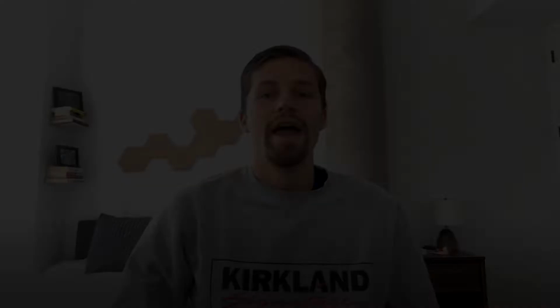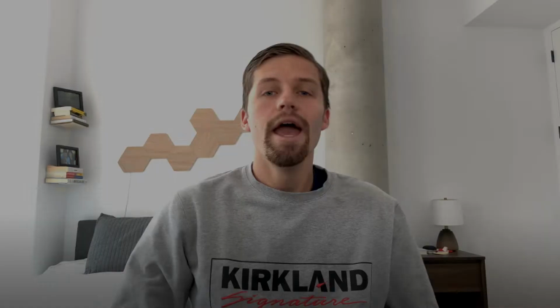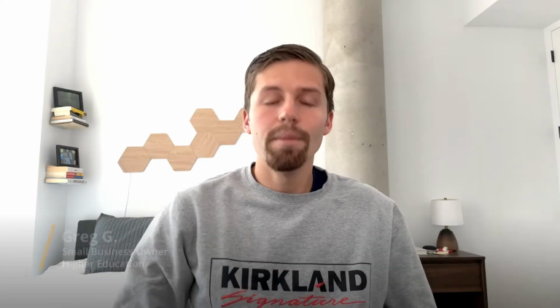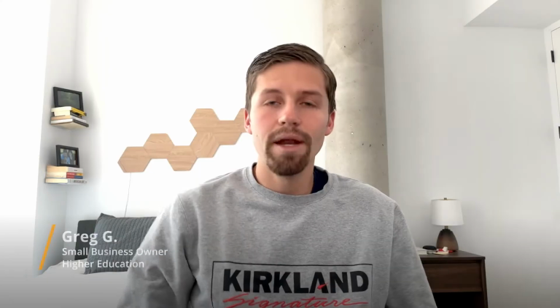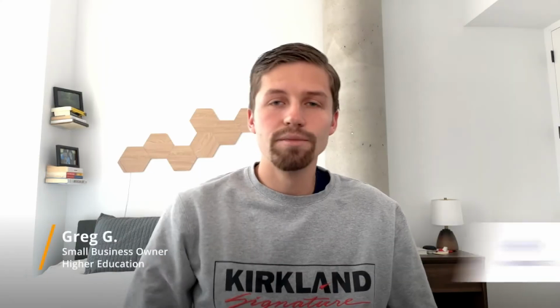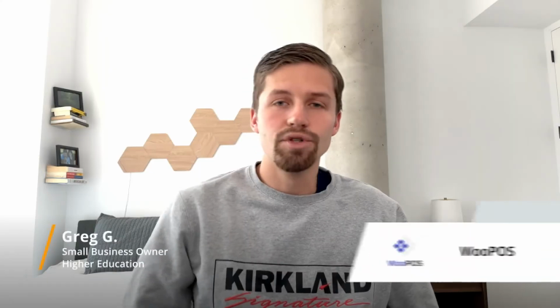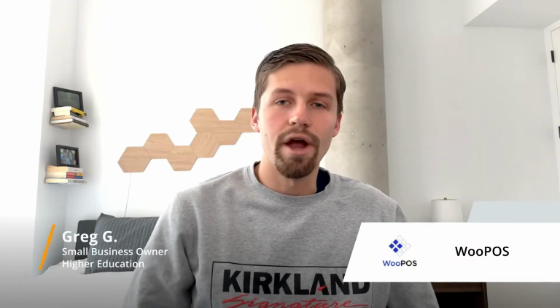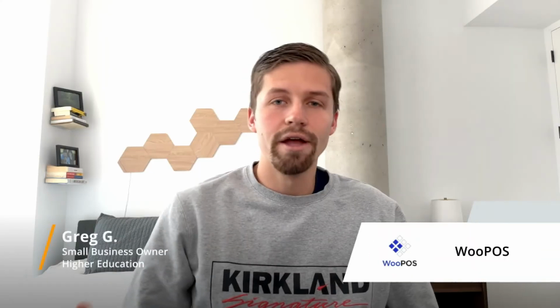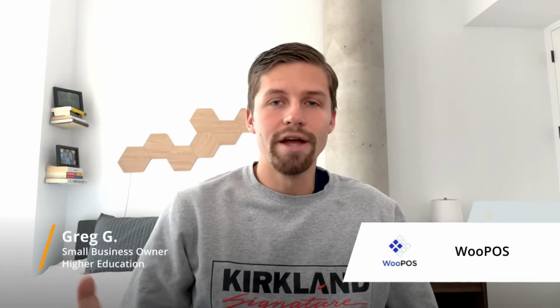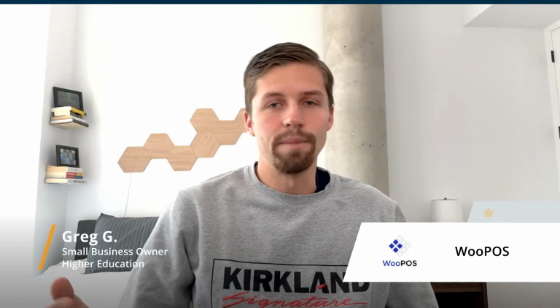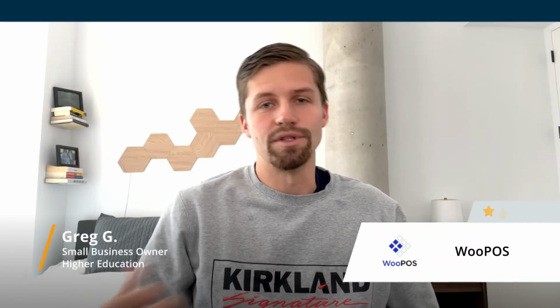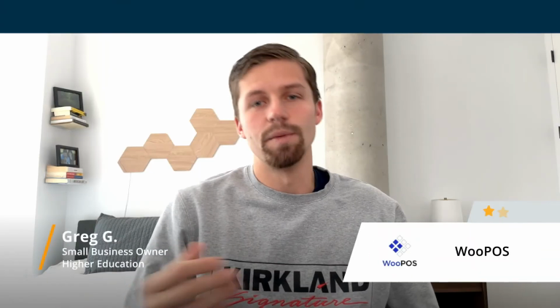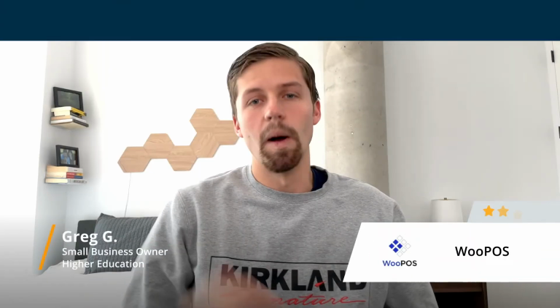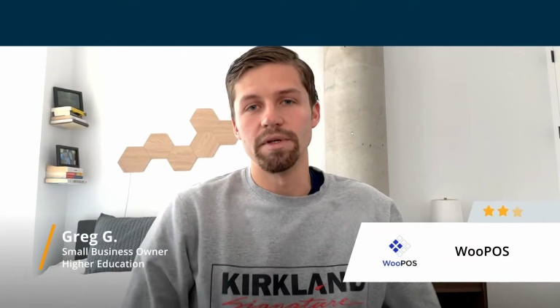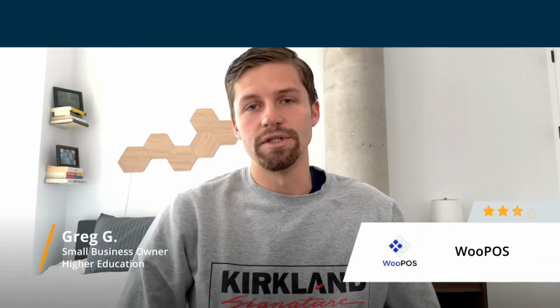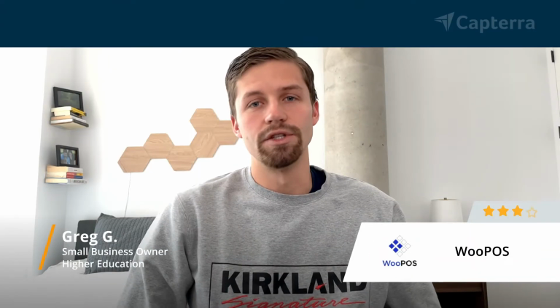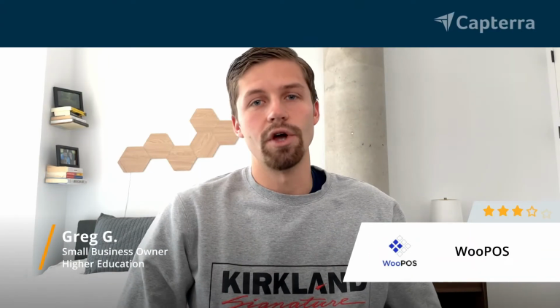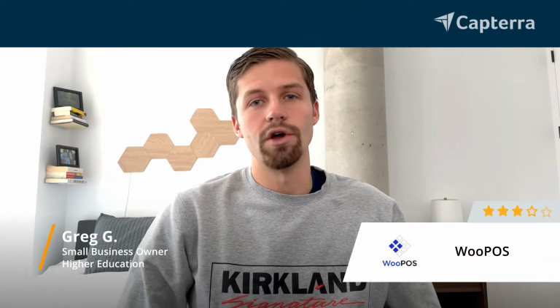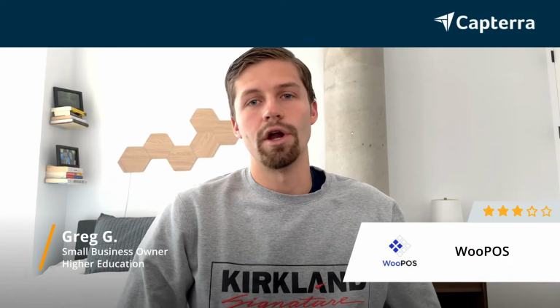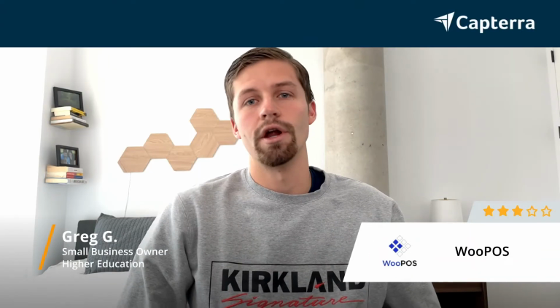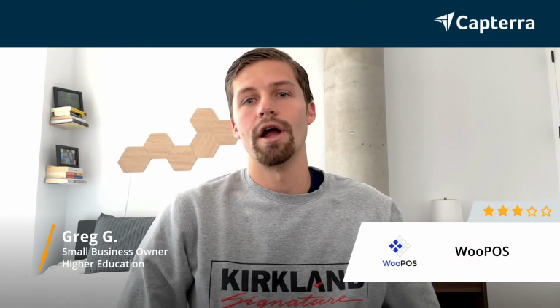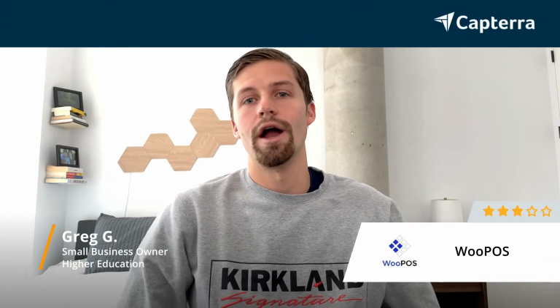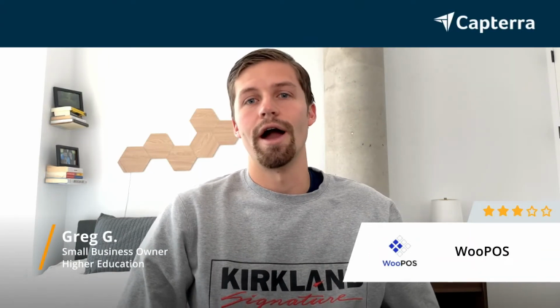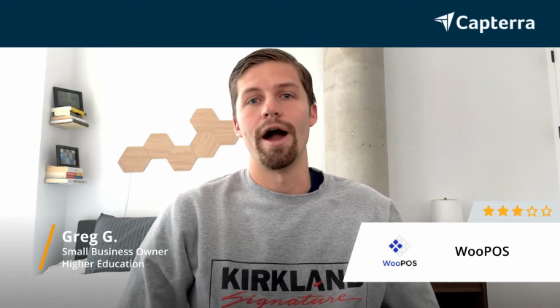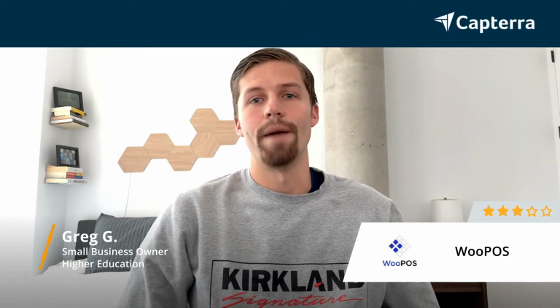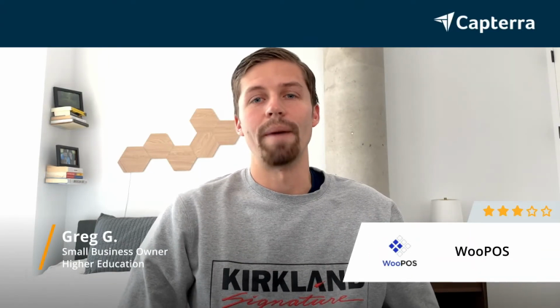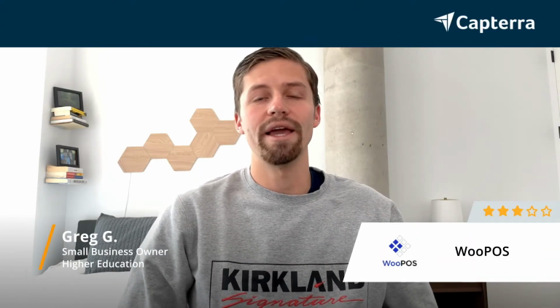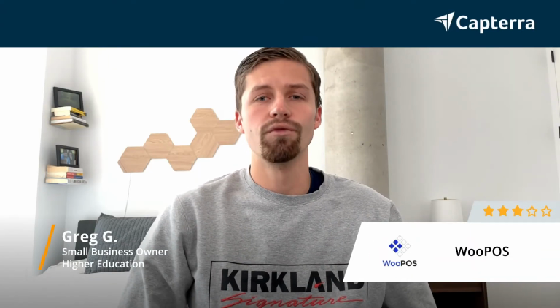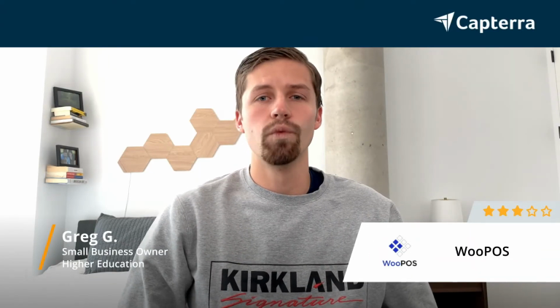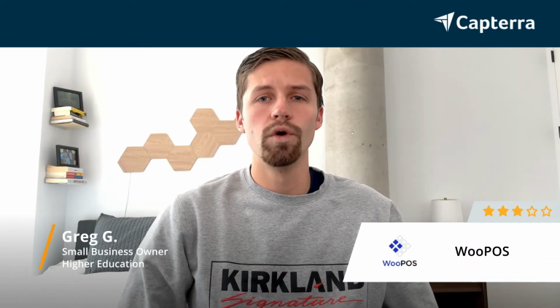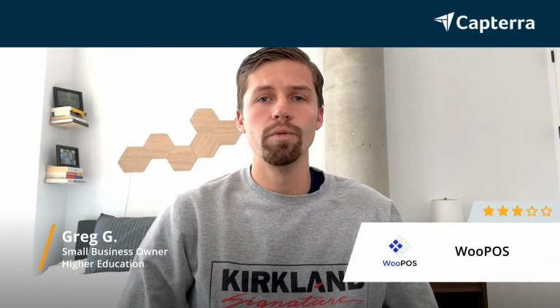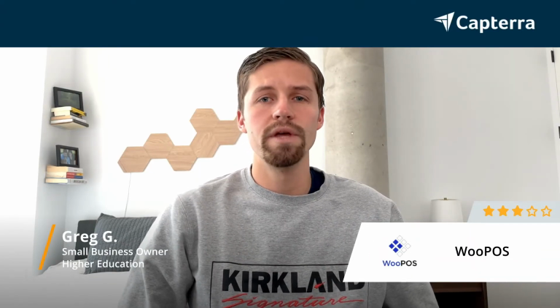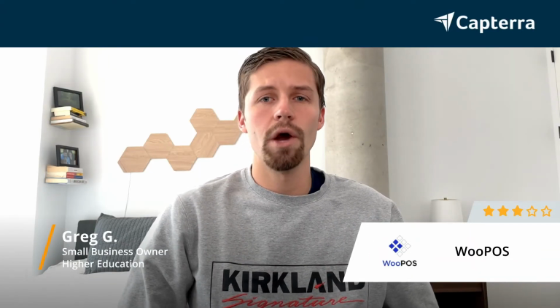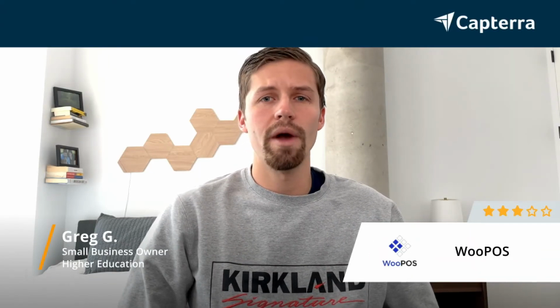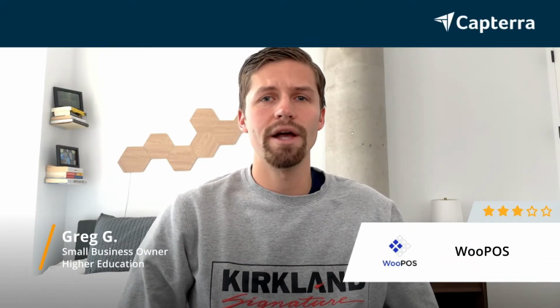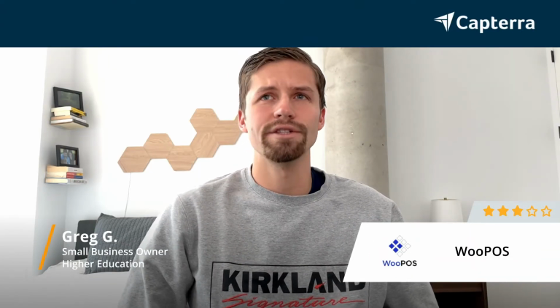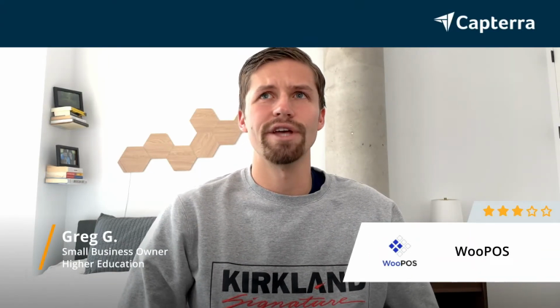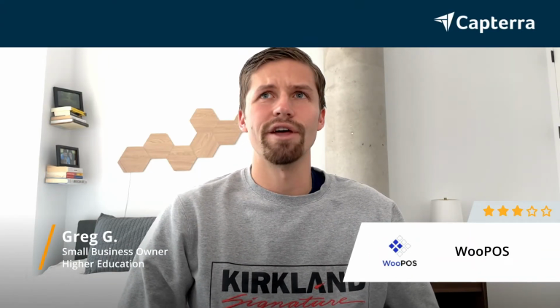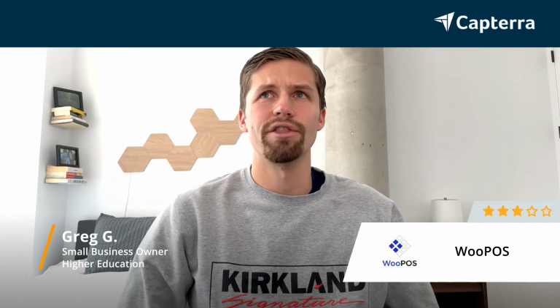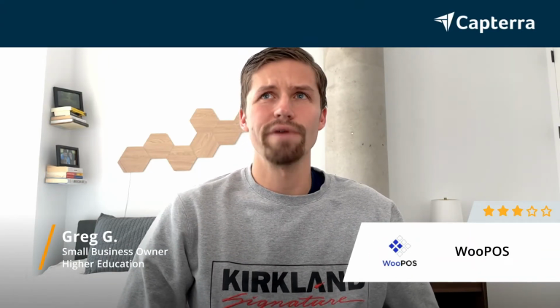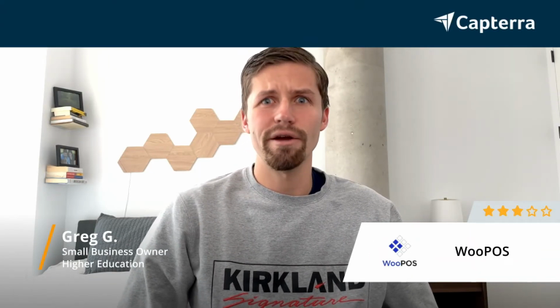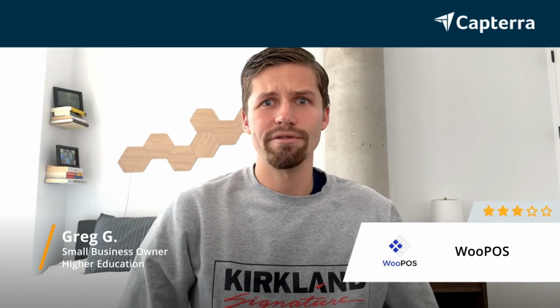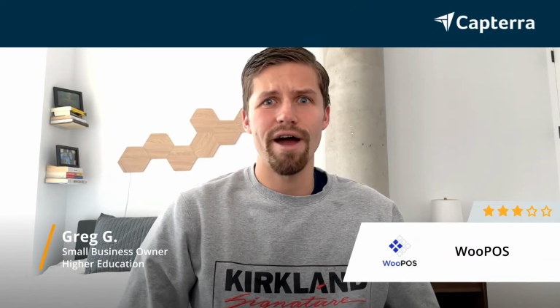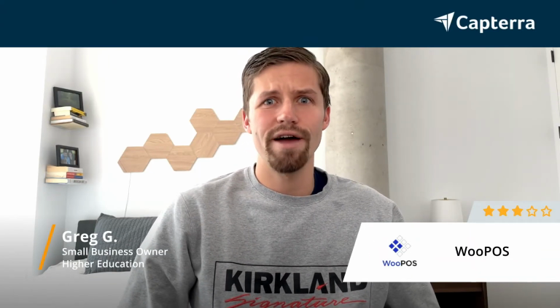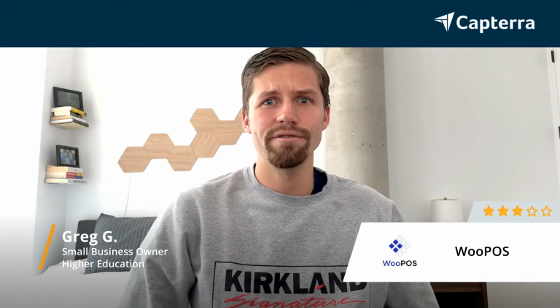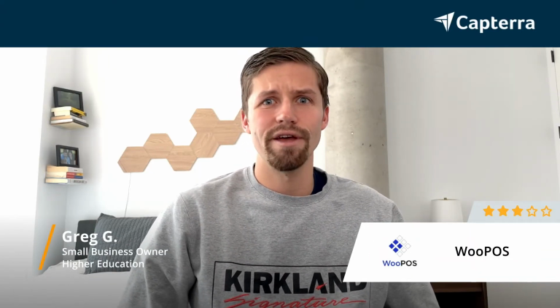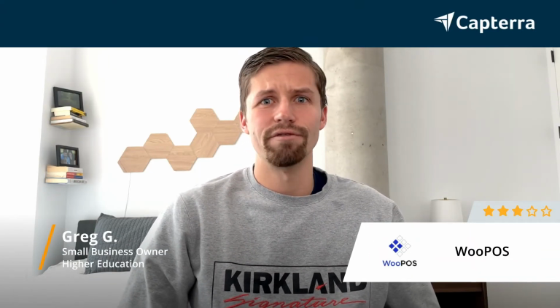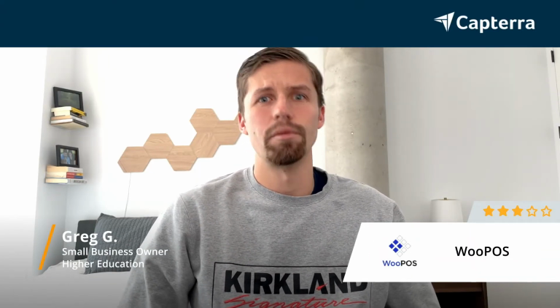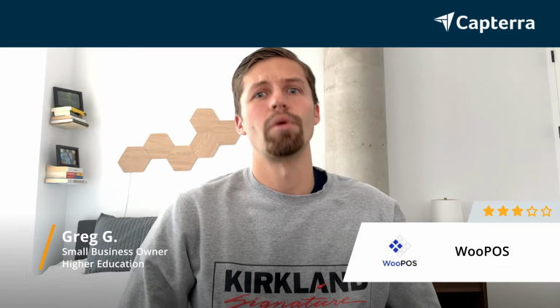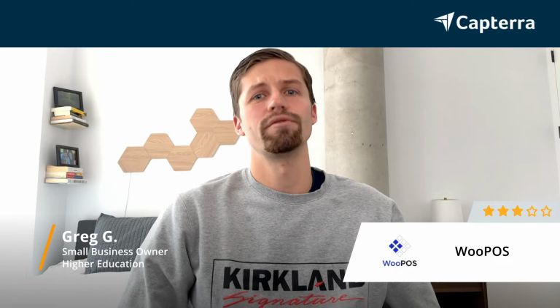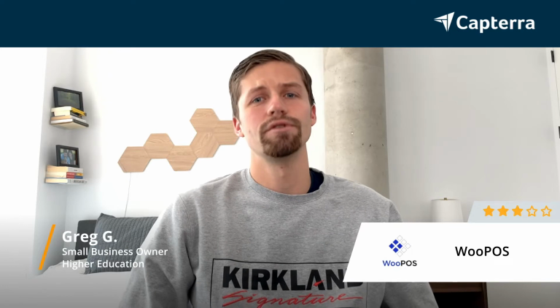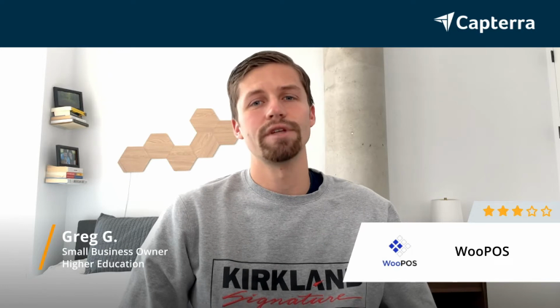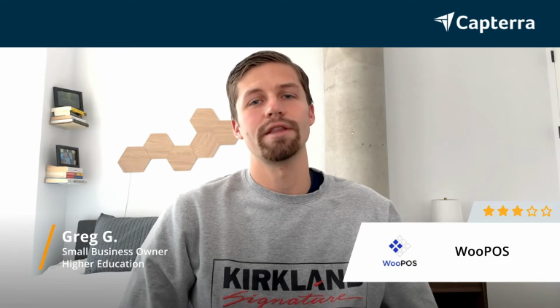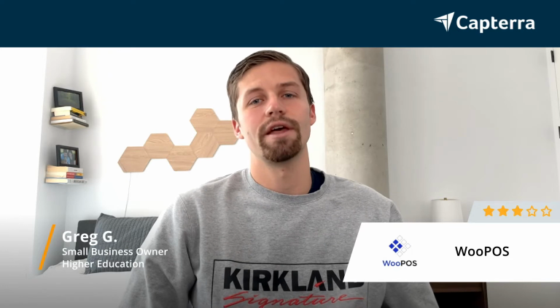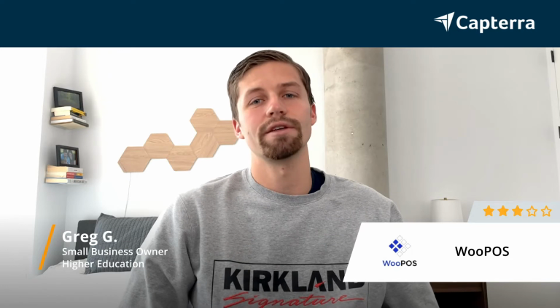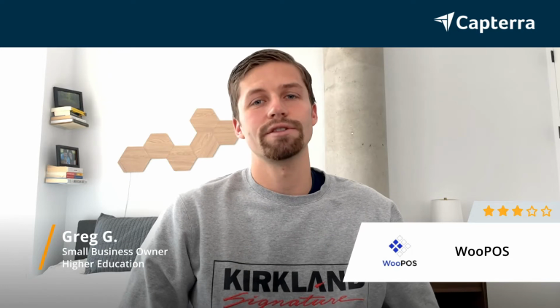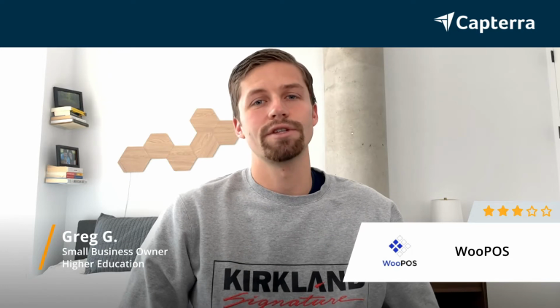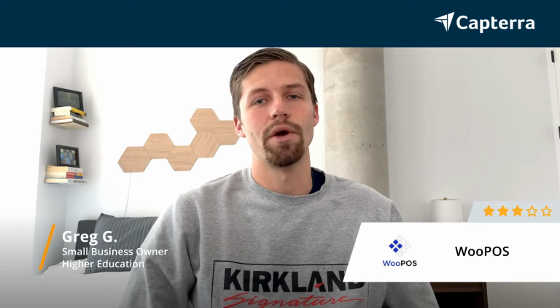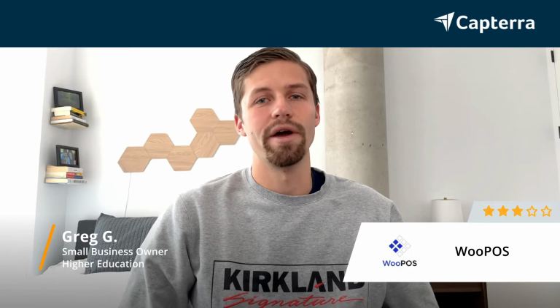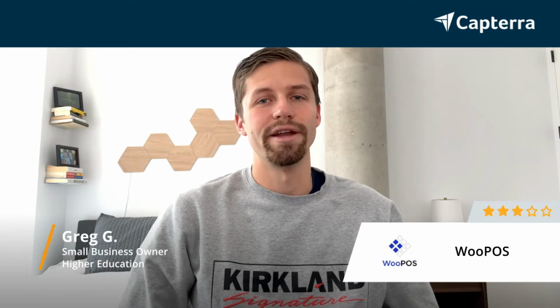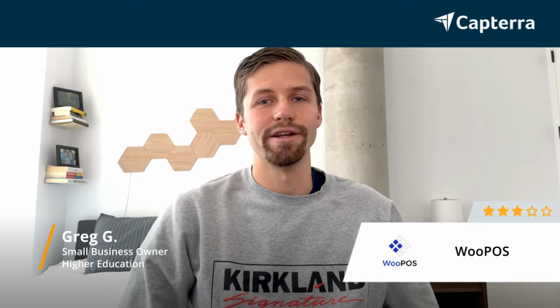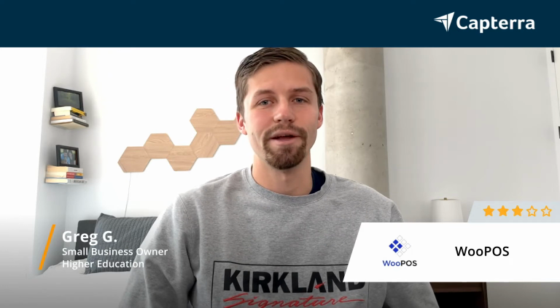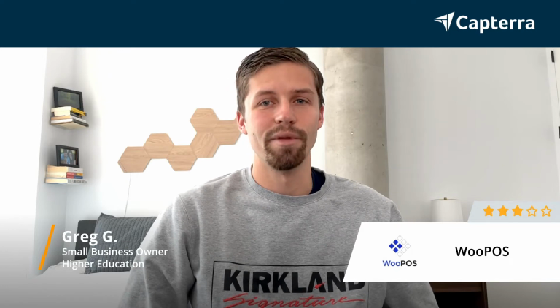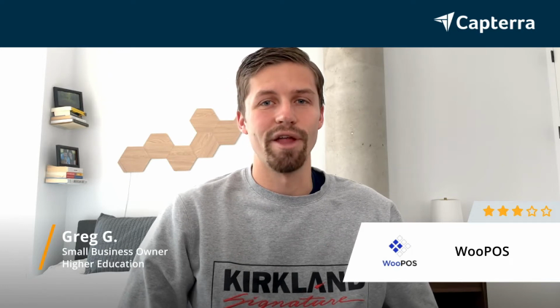Hey, my name is Greg. I'm a small business owner. I give WU POS a 3 out of 5, and for more reviews like this, go ahead and click below.